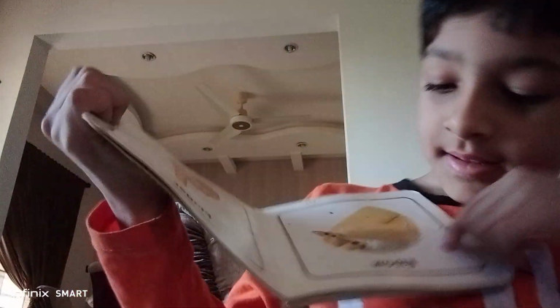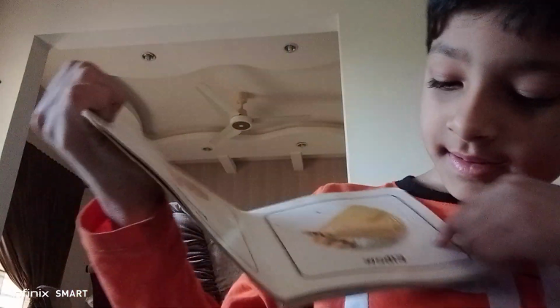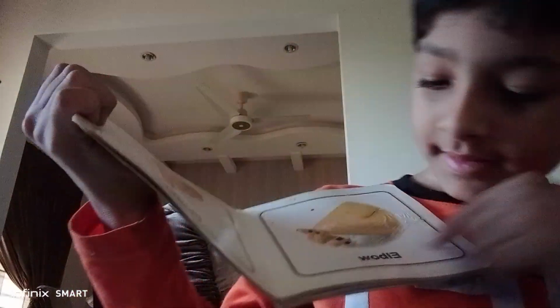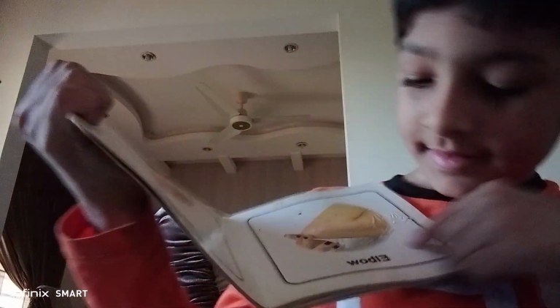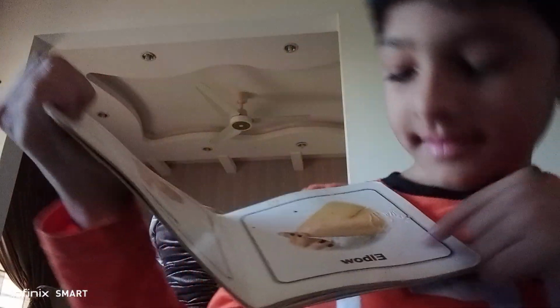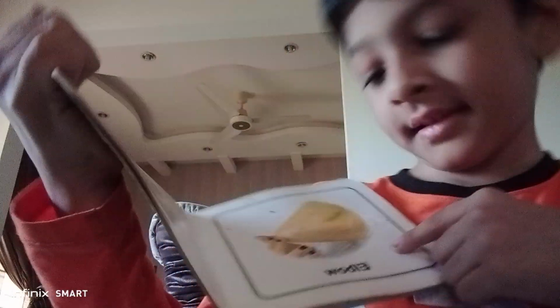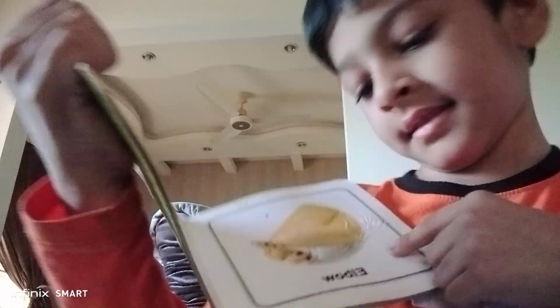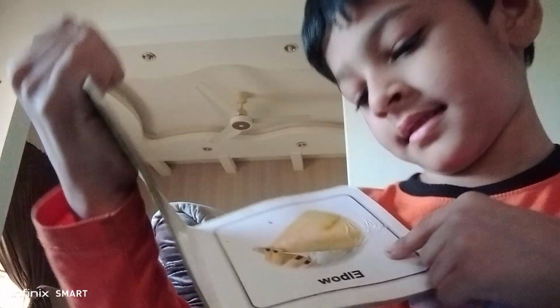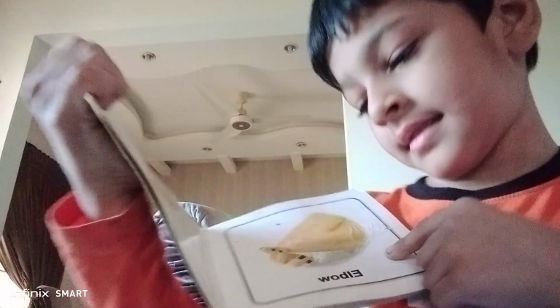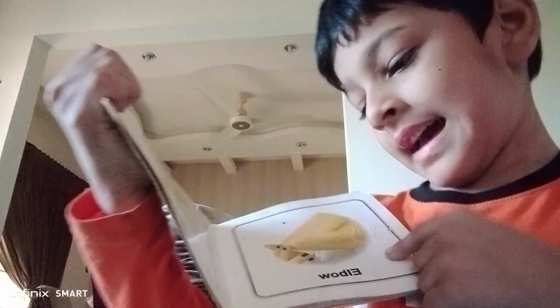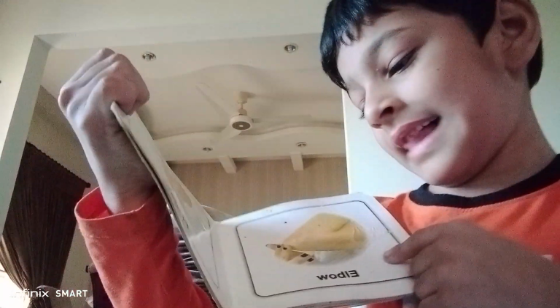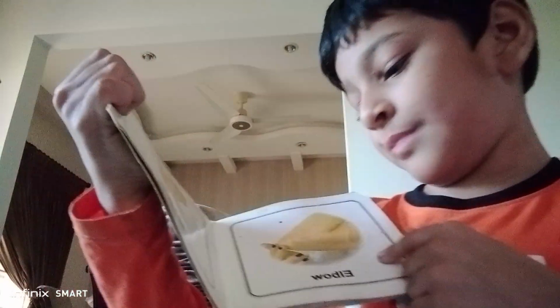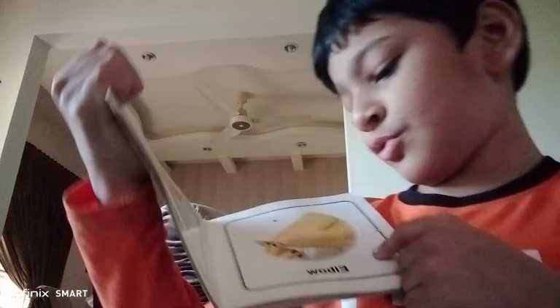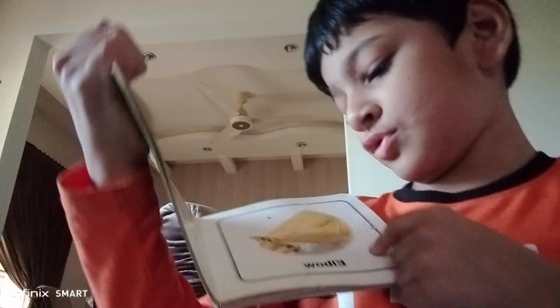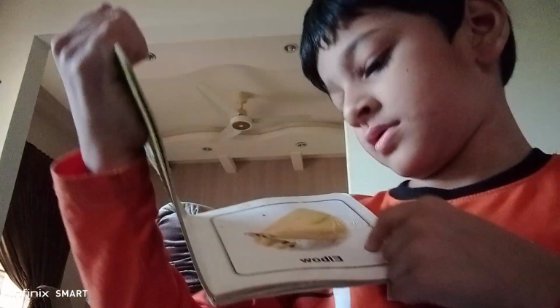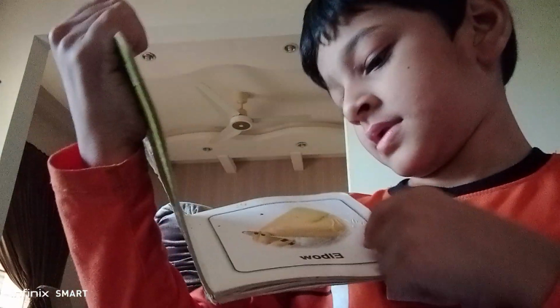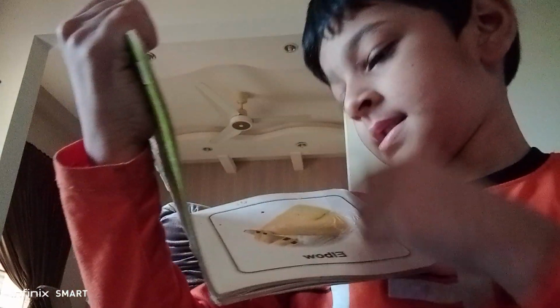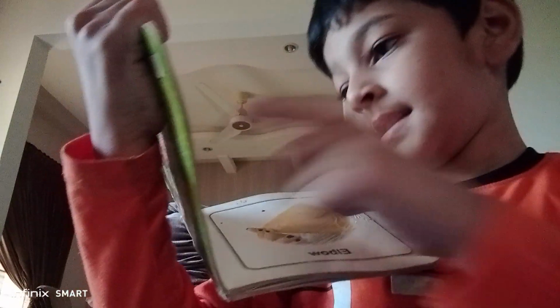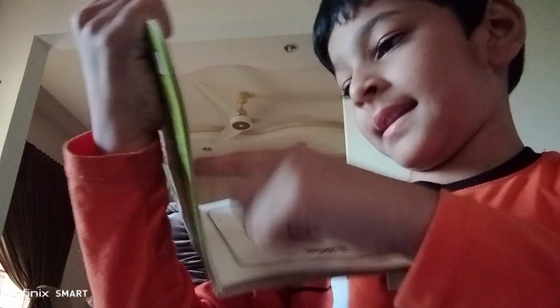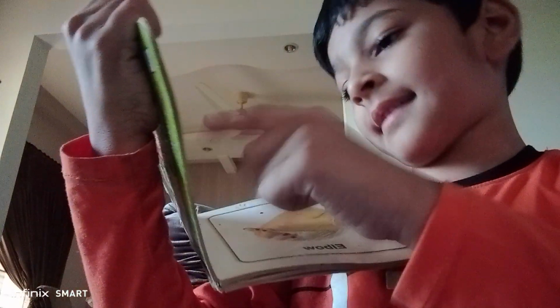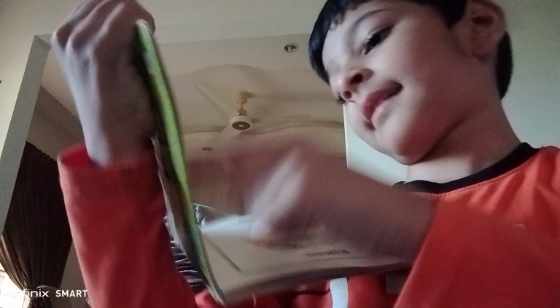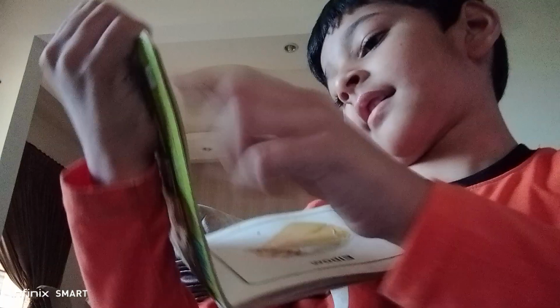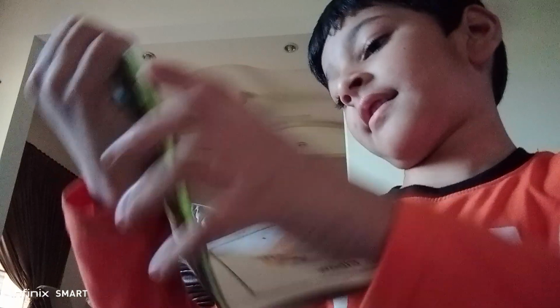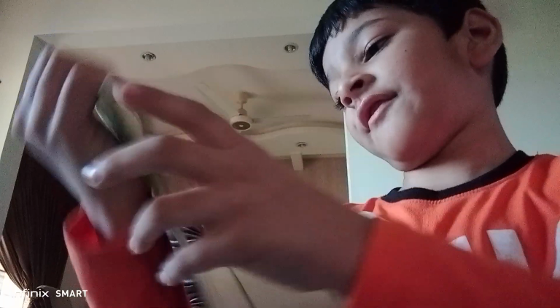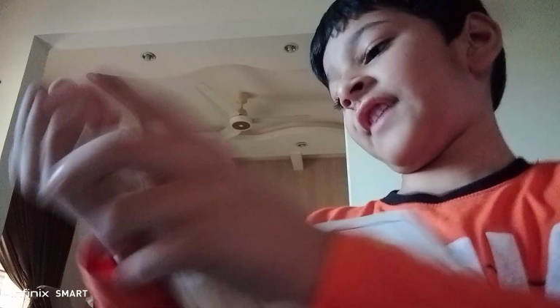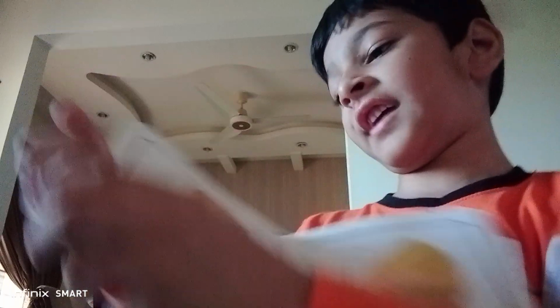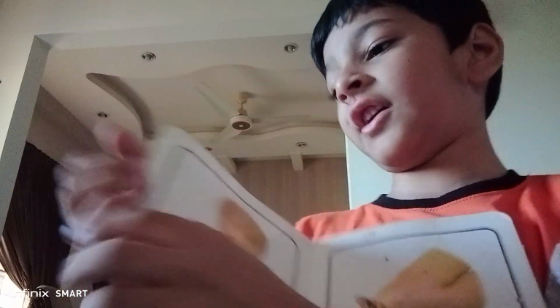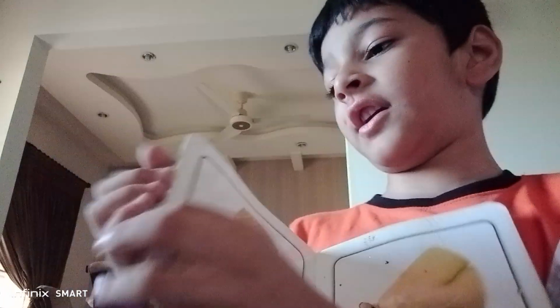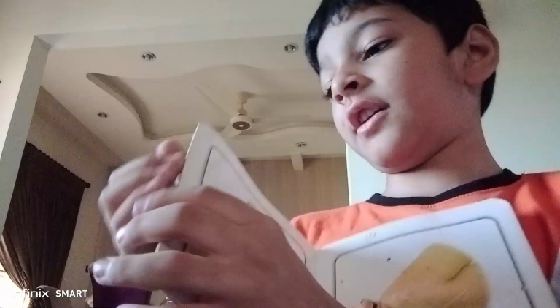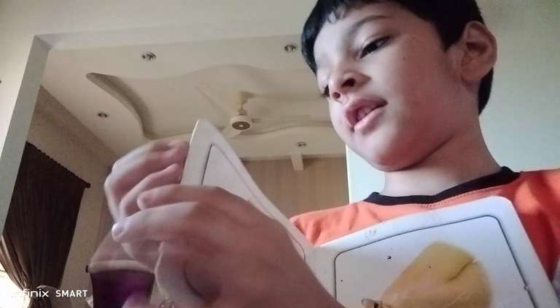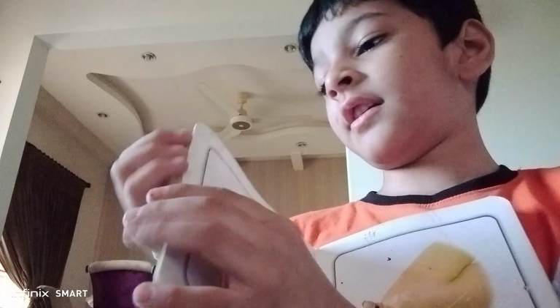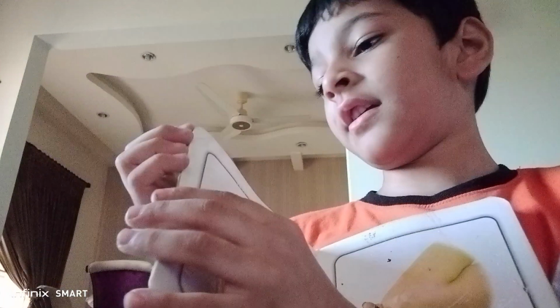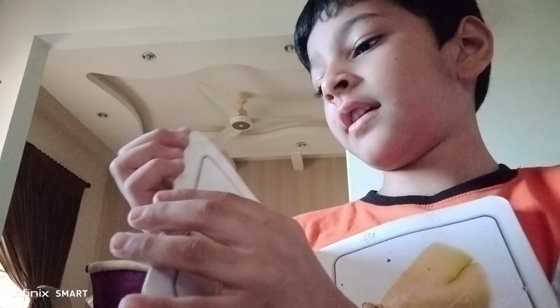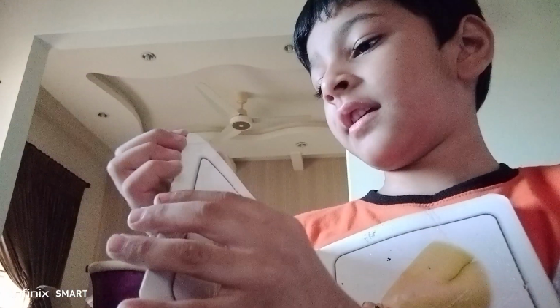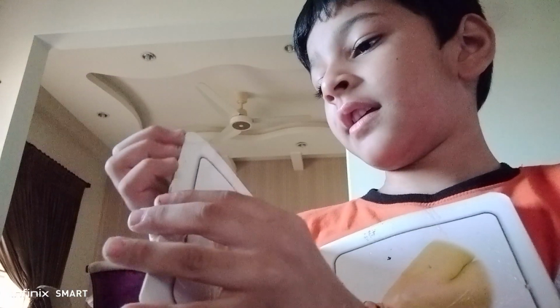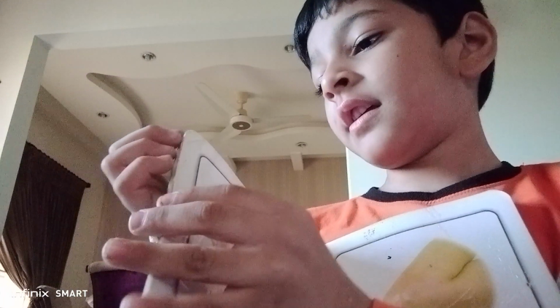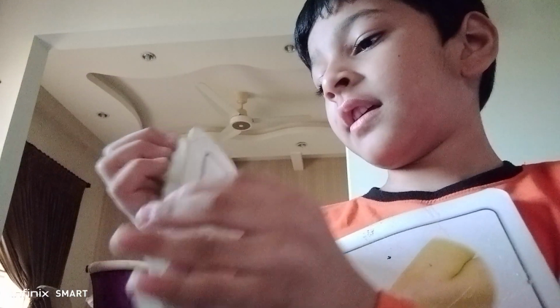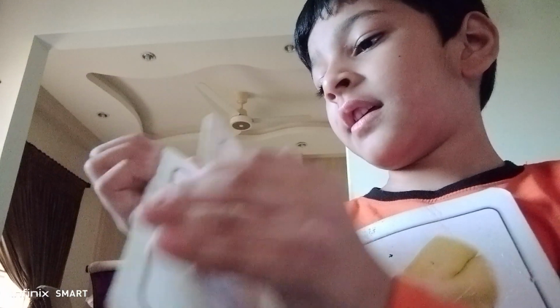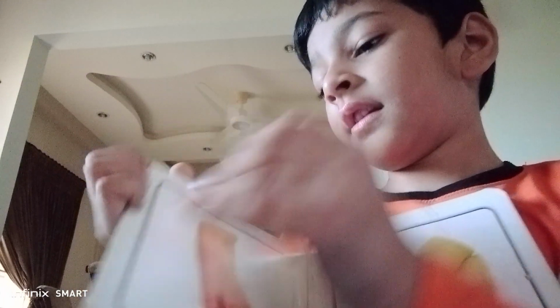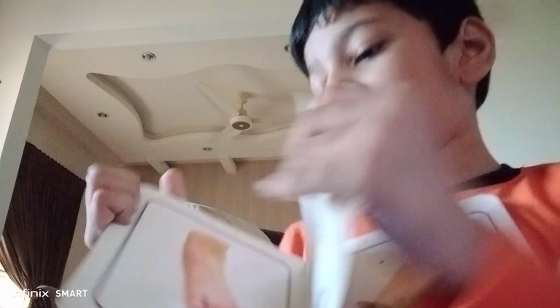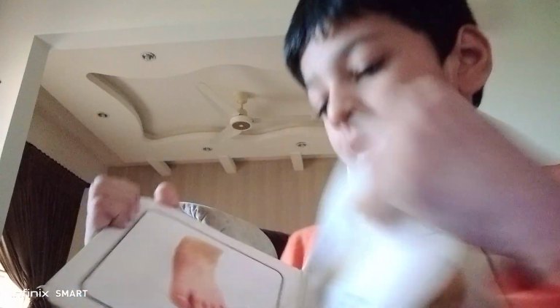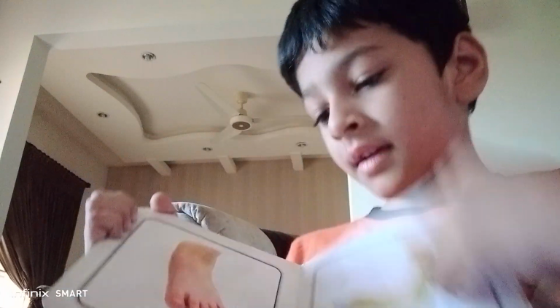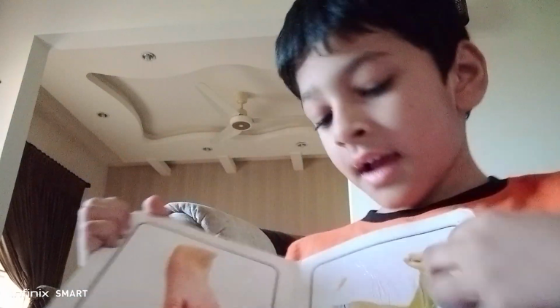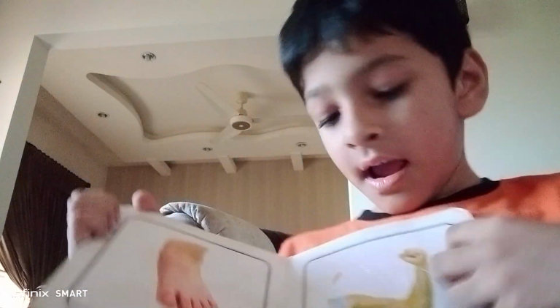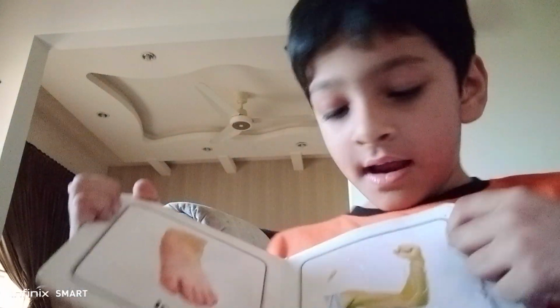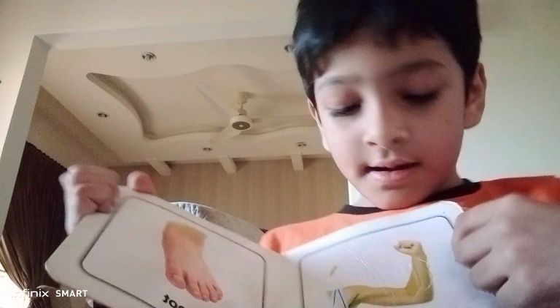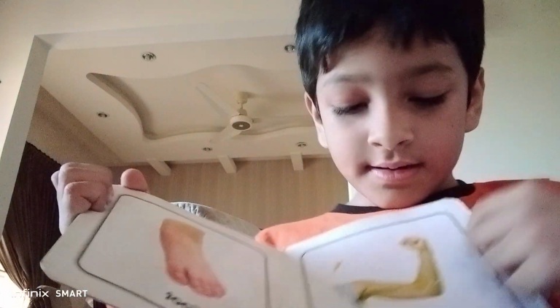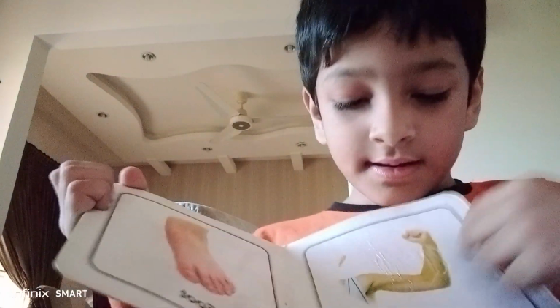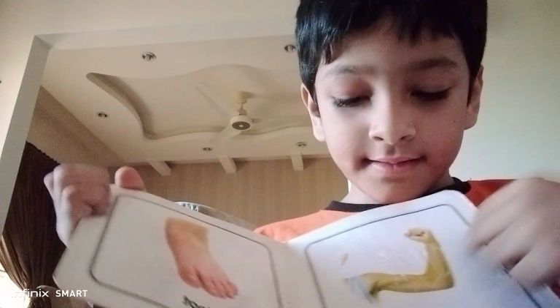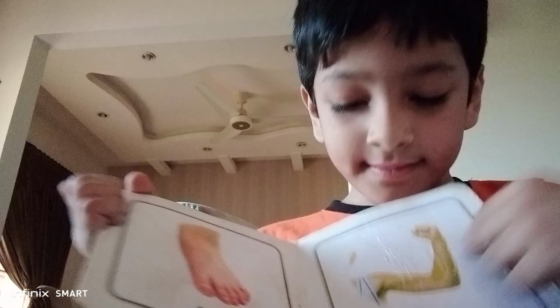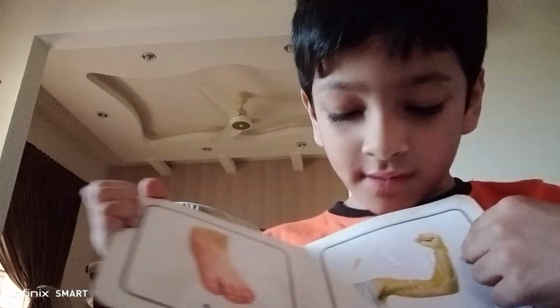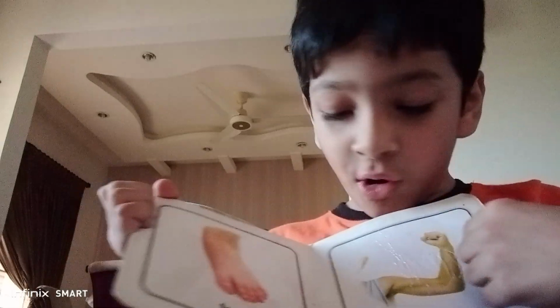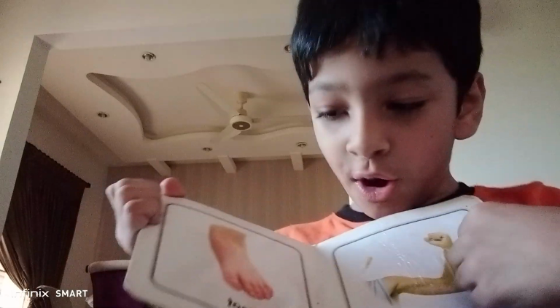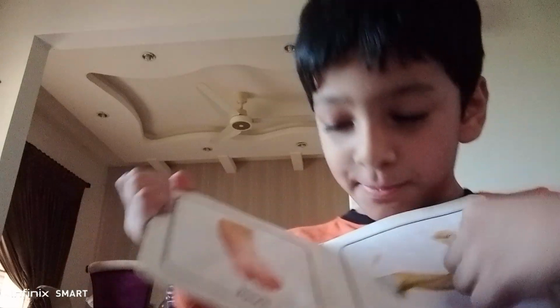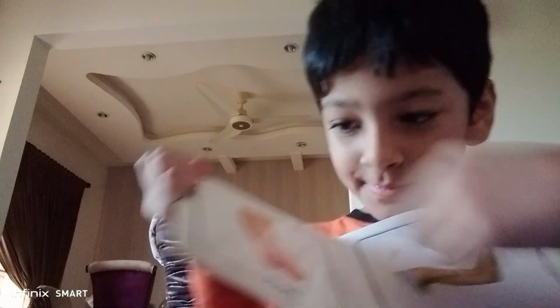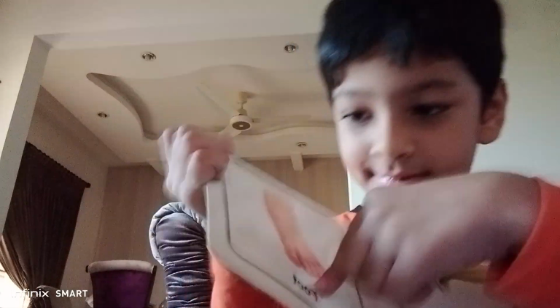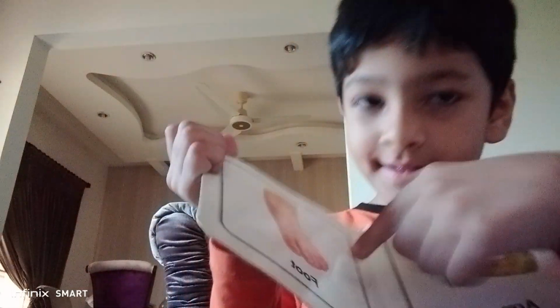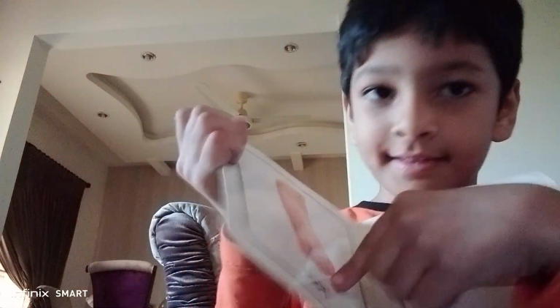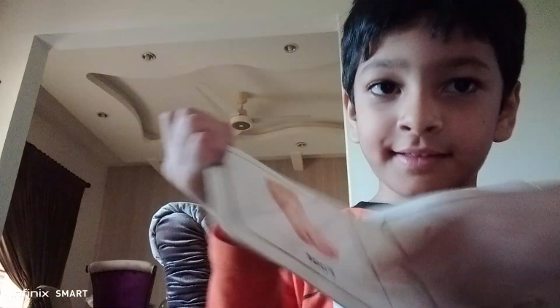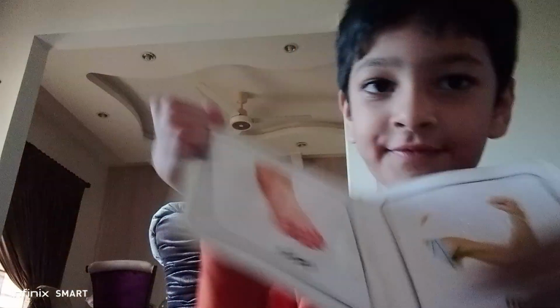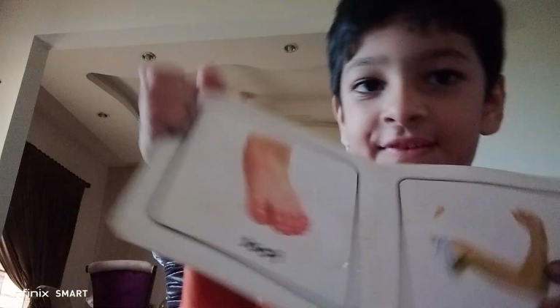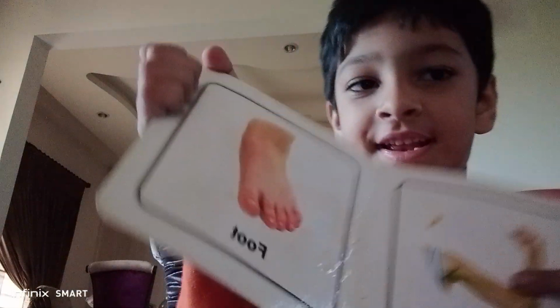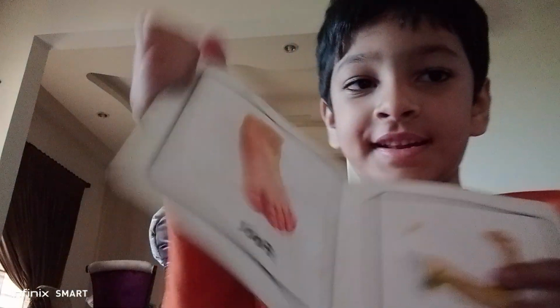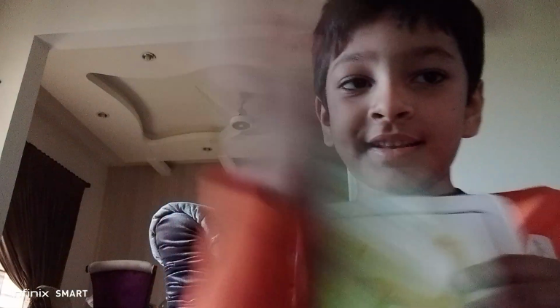This is elbow, this is finger. This is arm, this is feet.